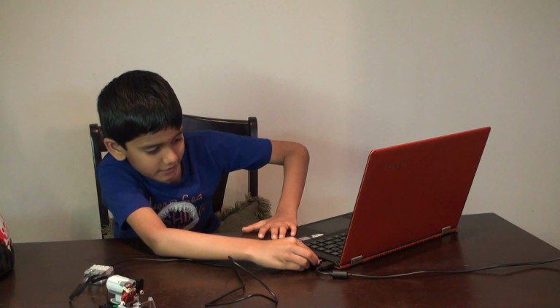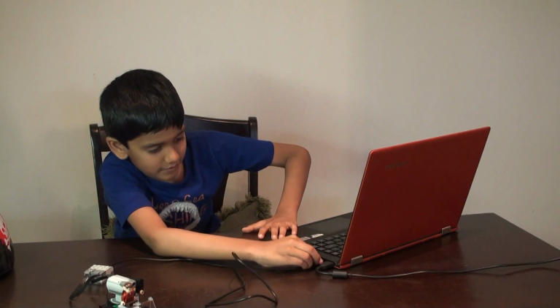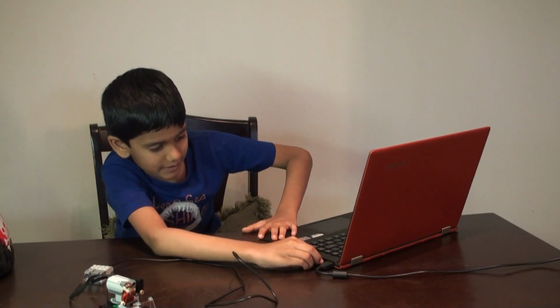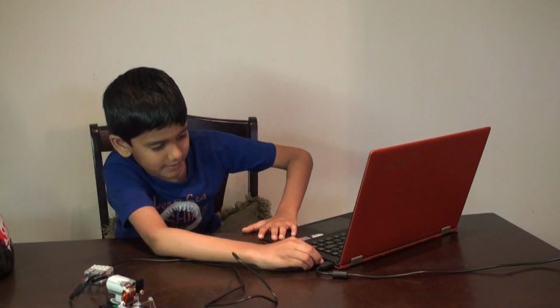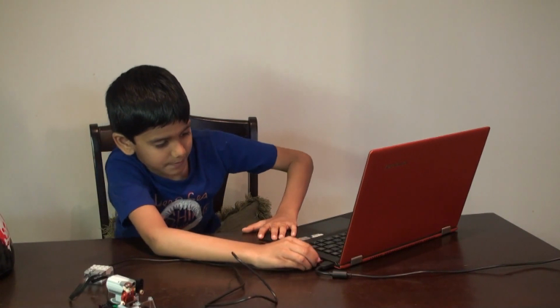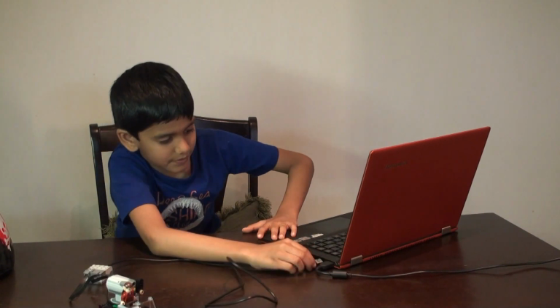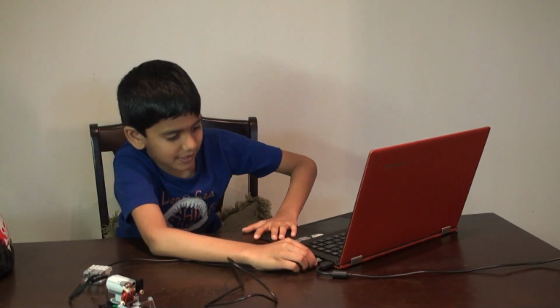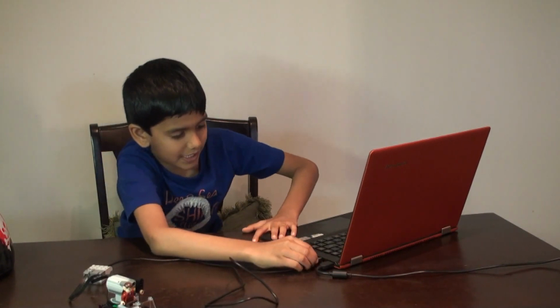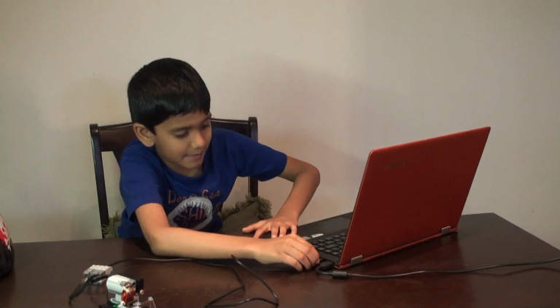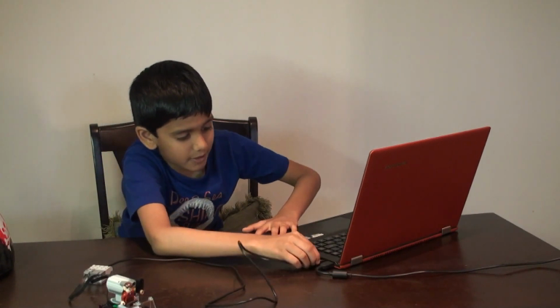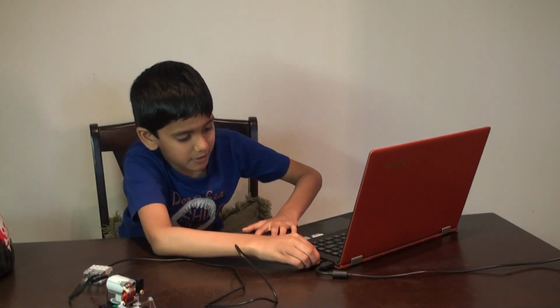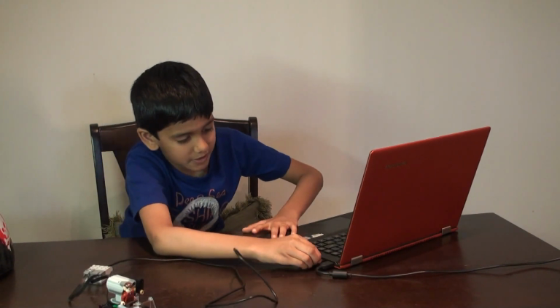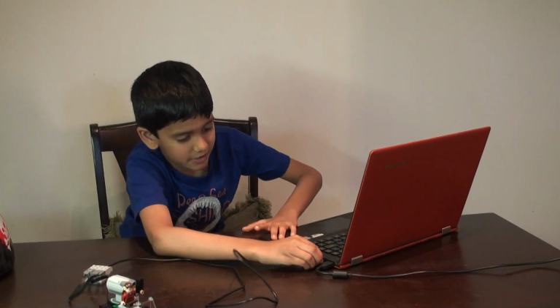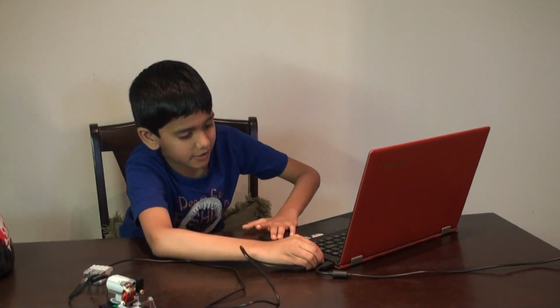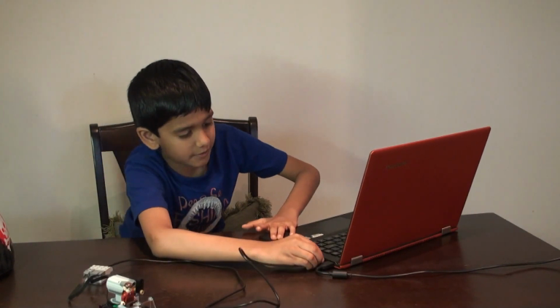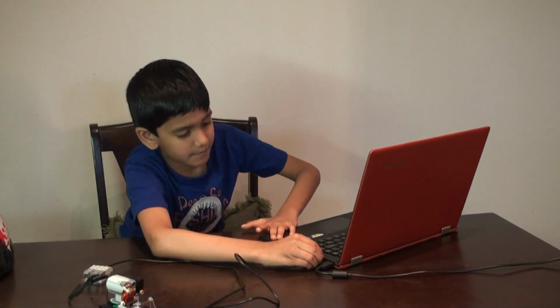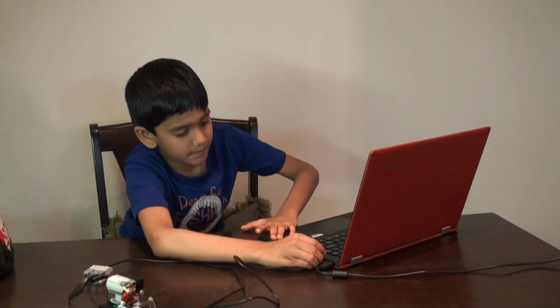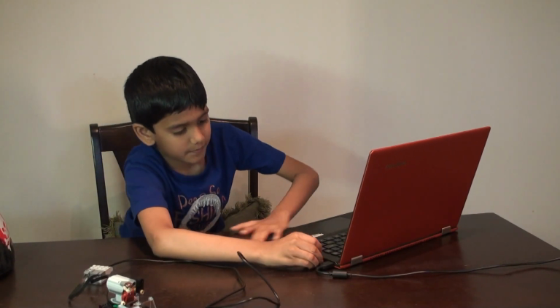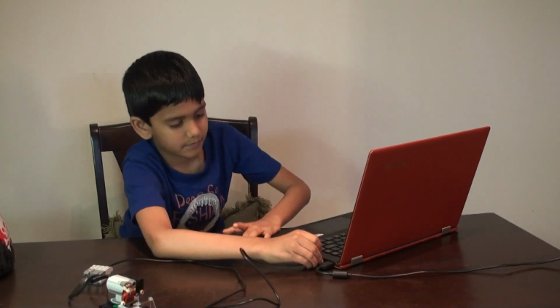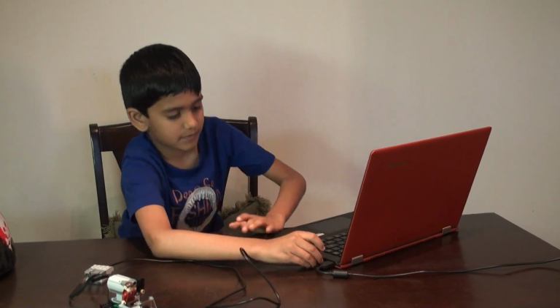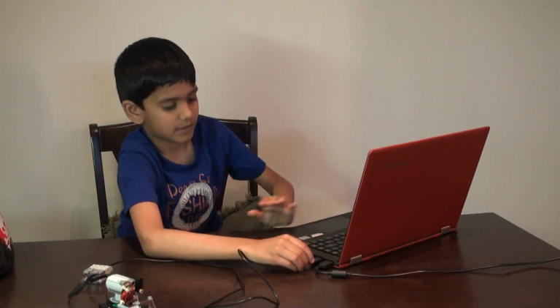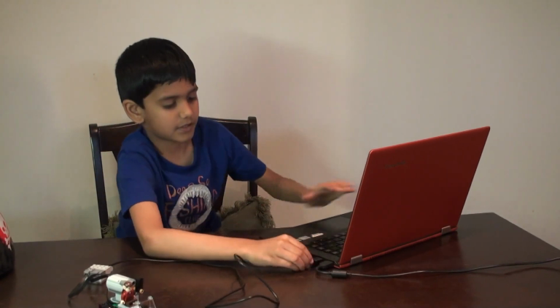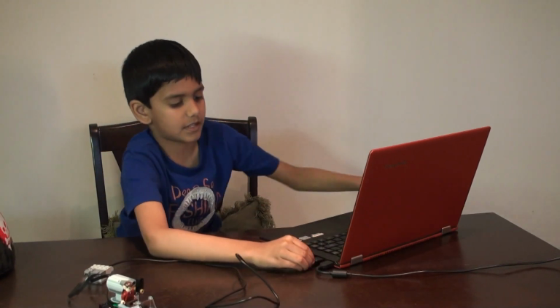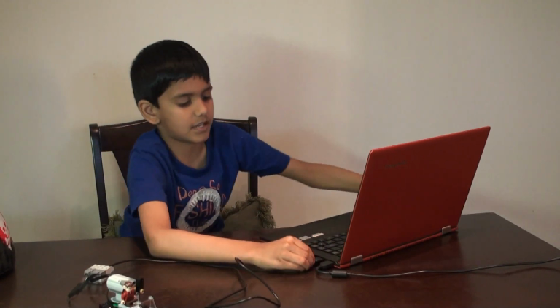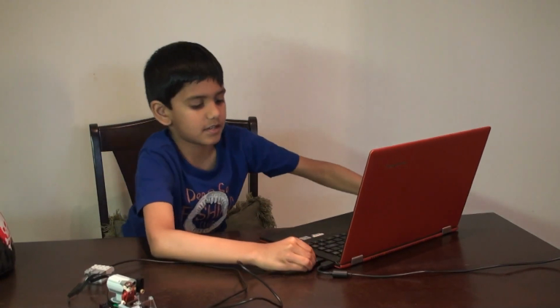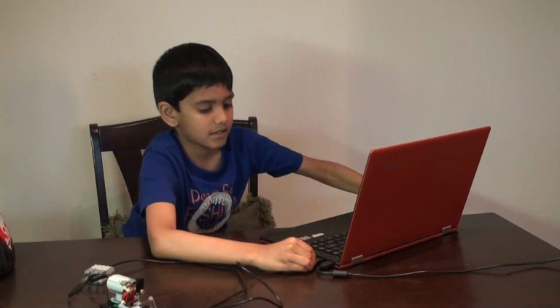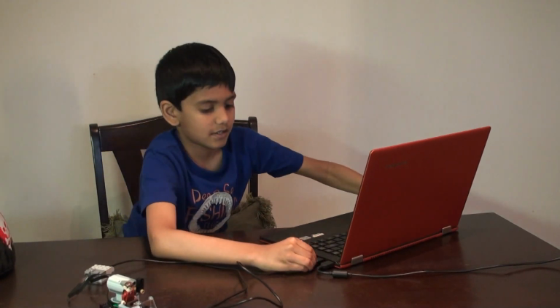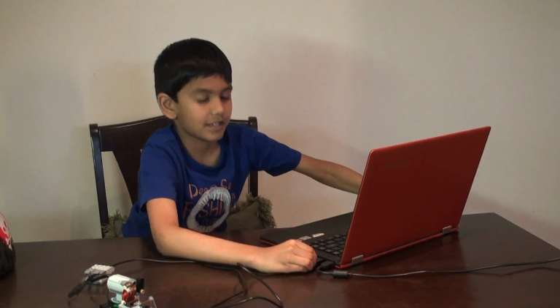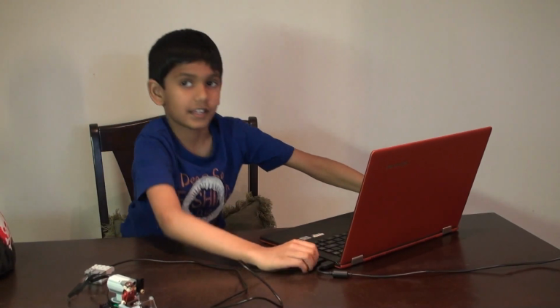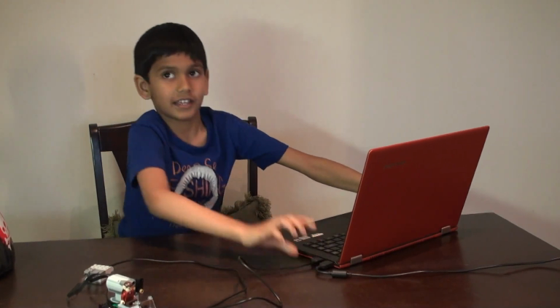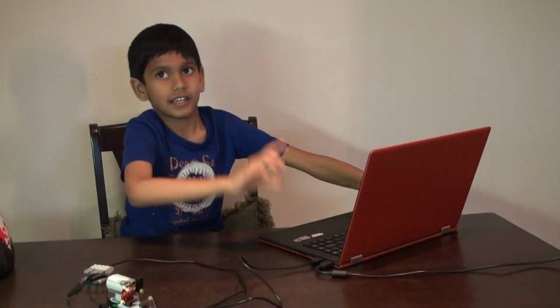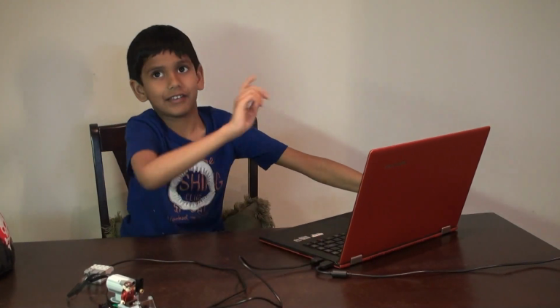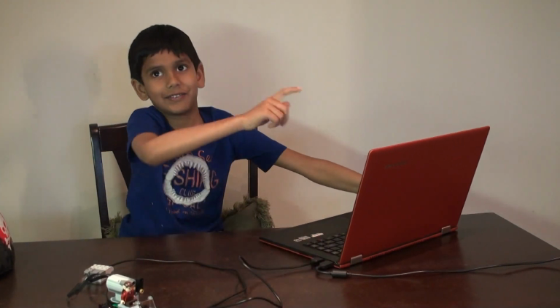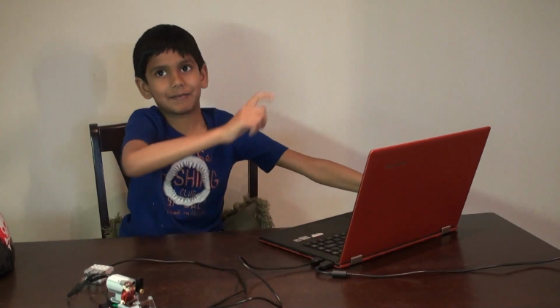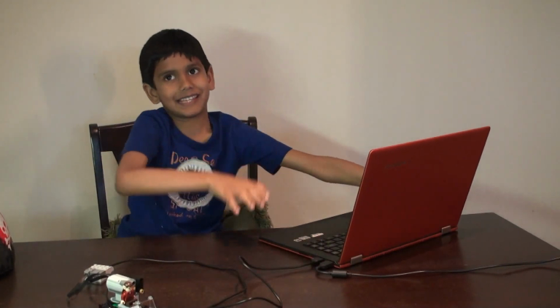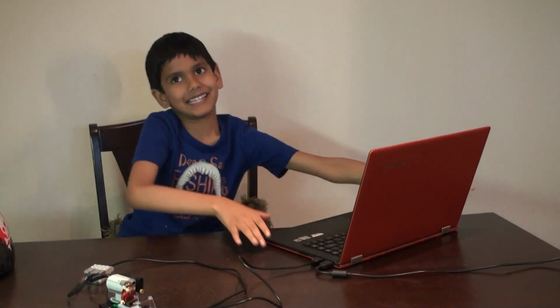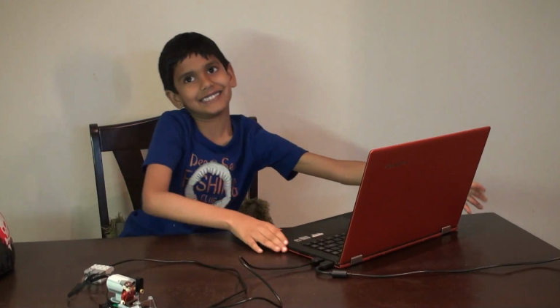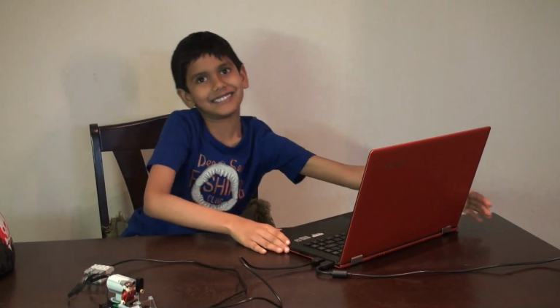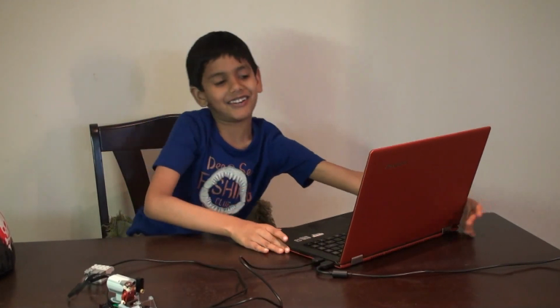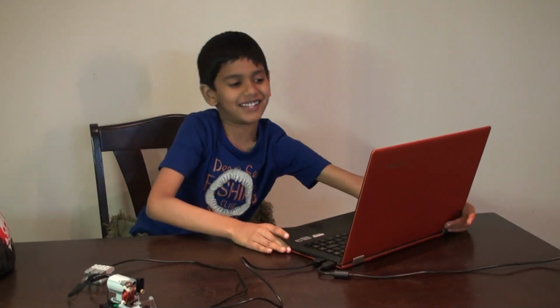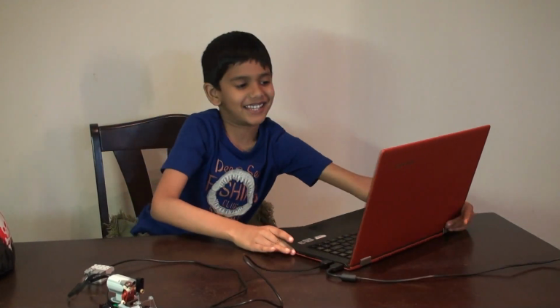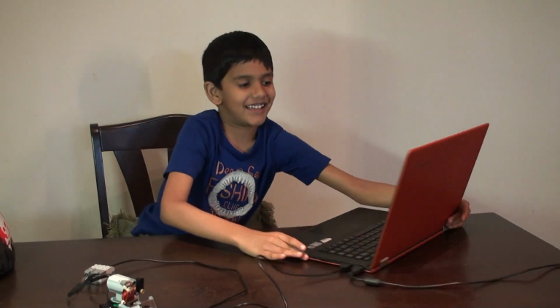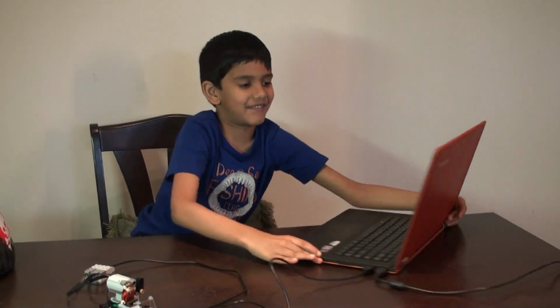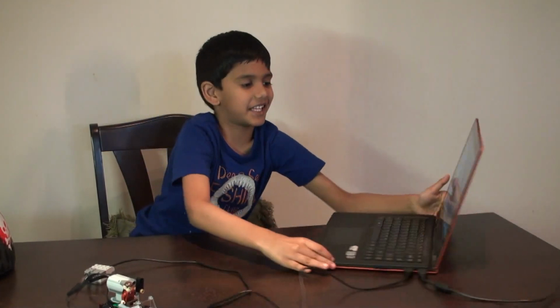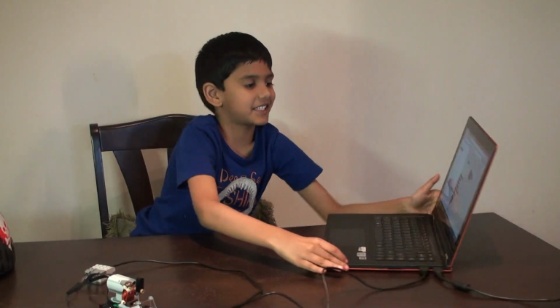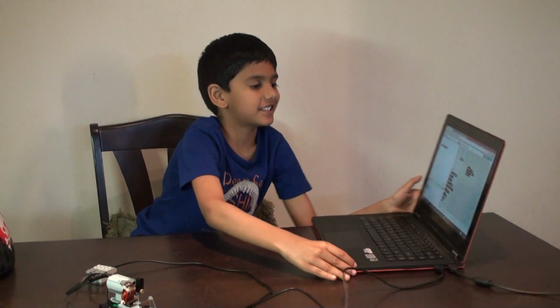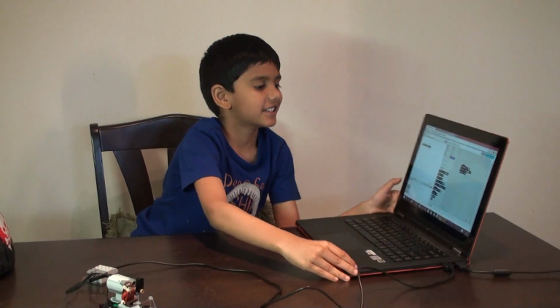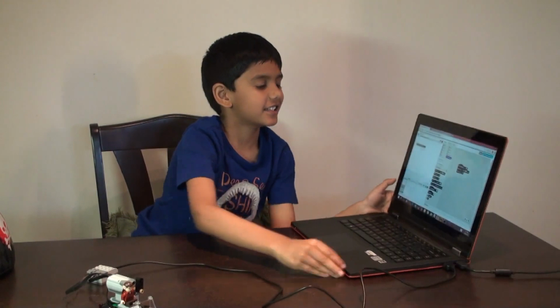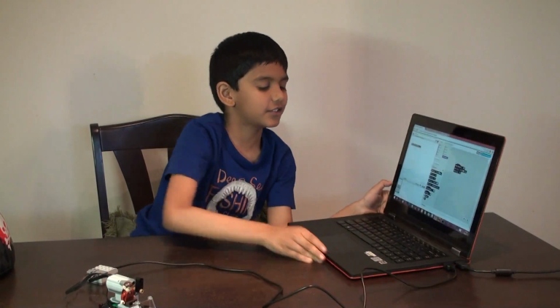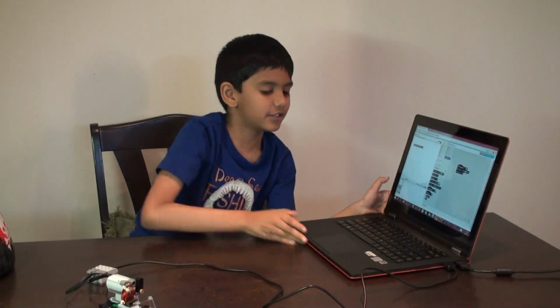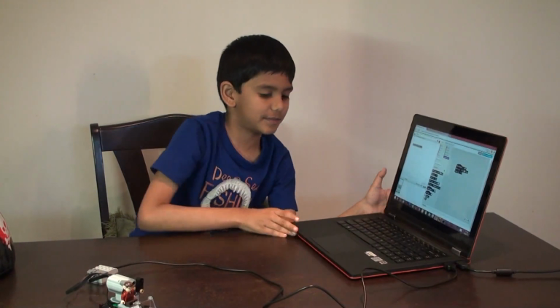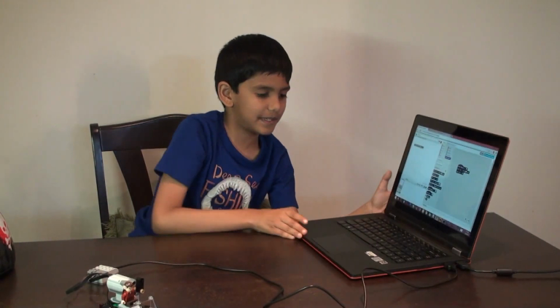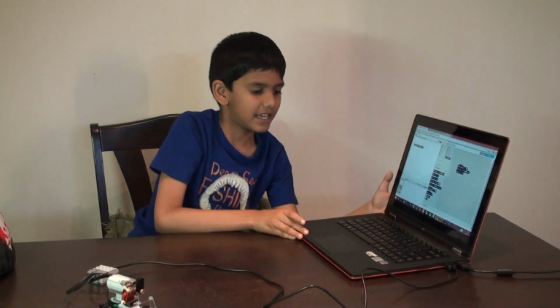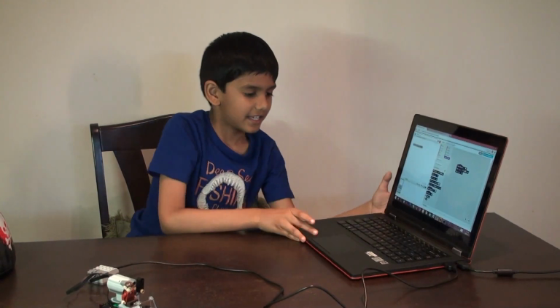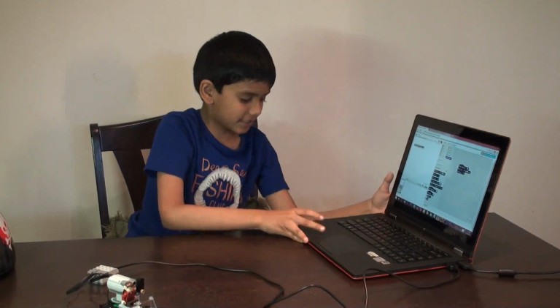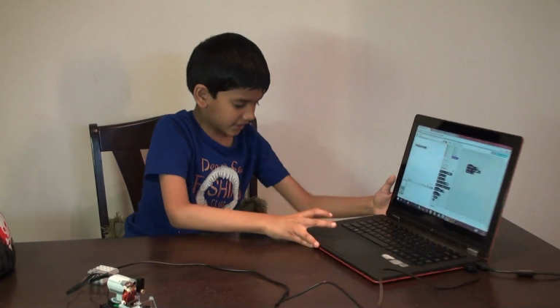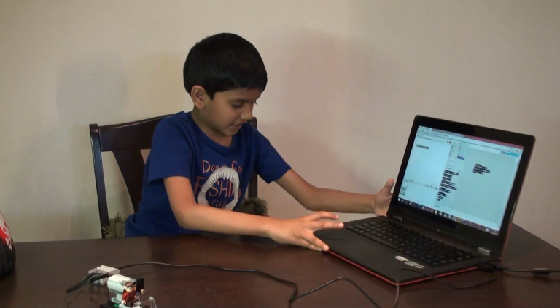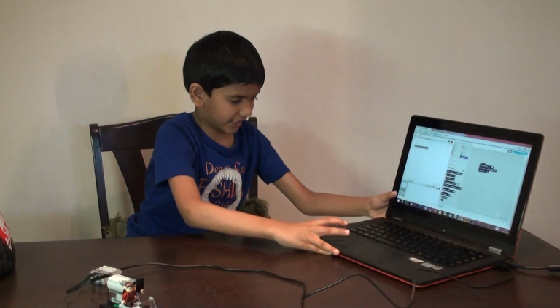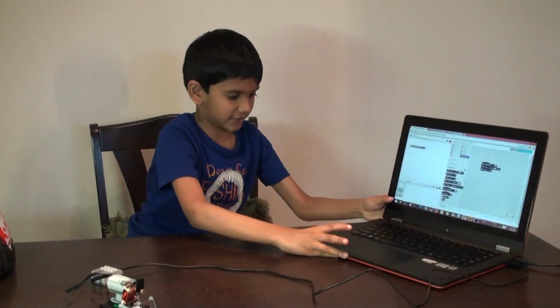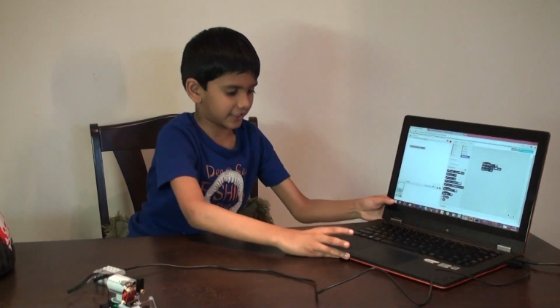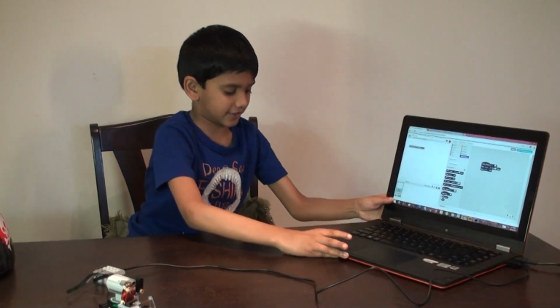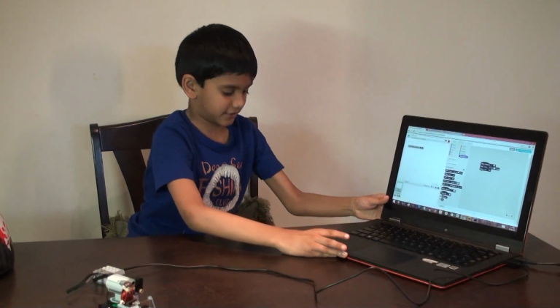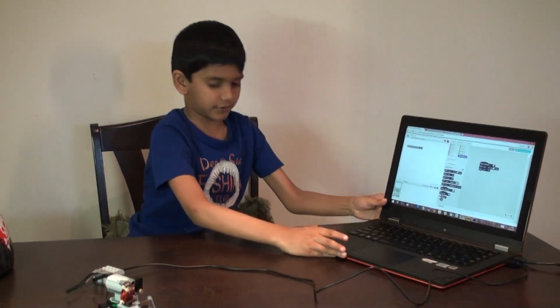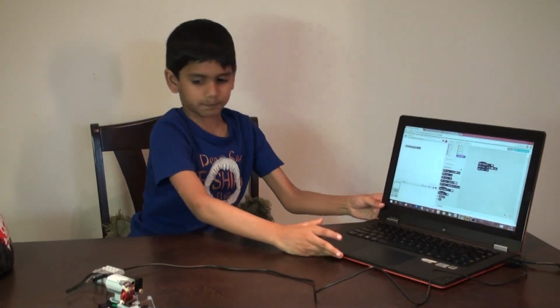So then we'll put the cable here, and if it makes that sound, that means the USB is connected.